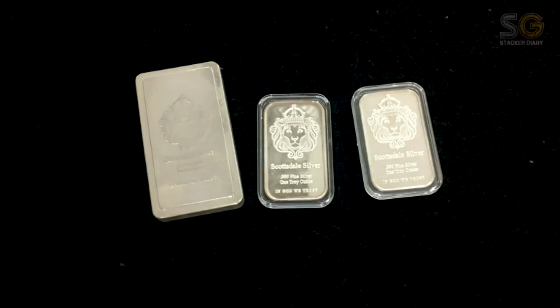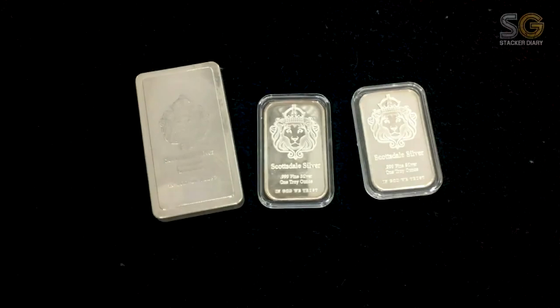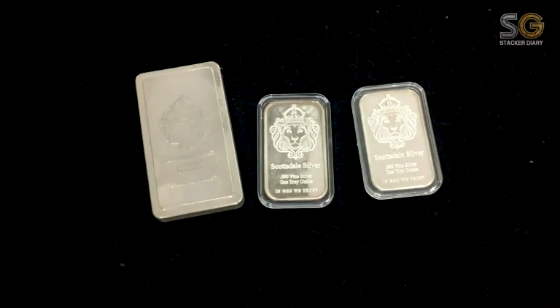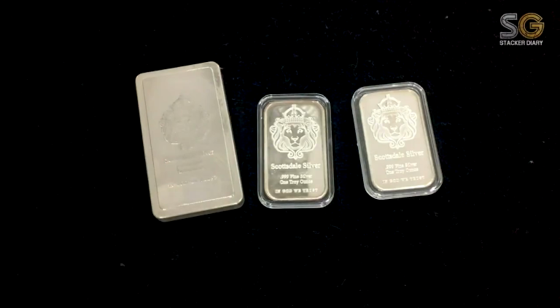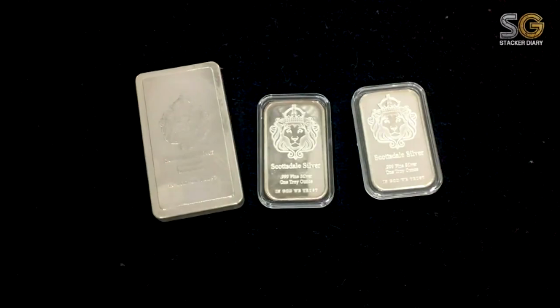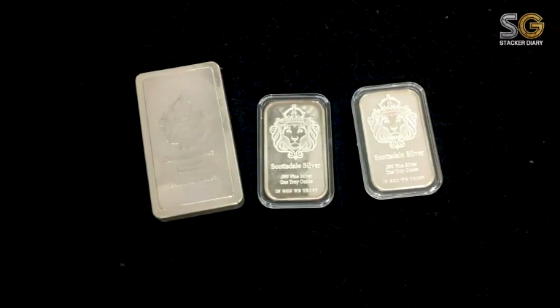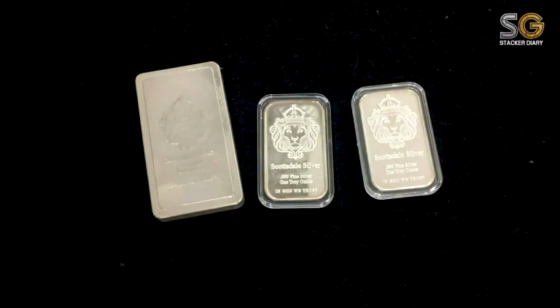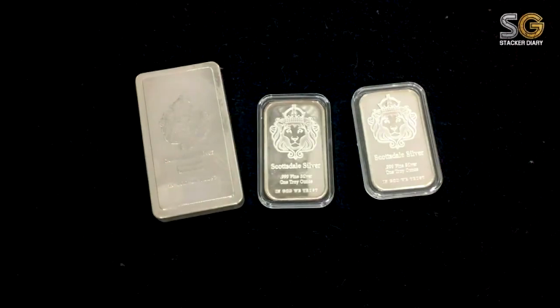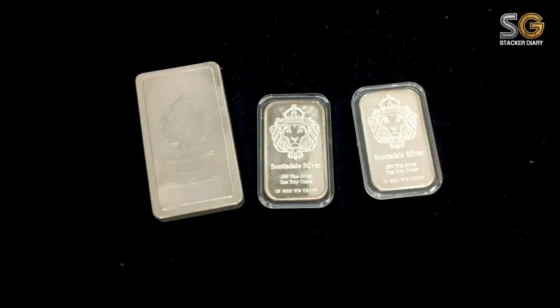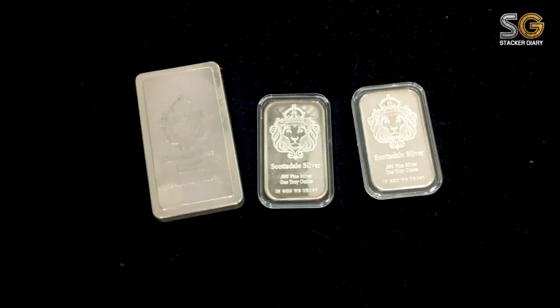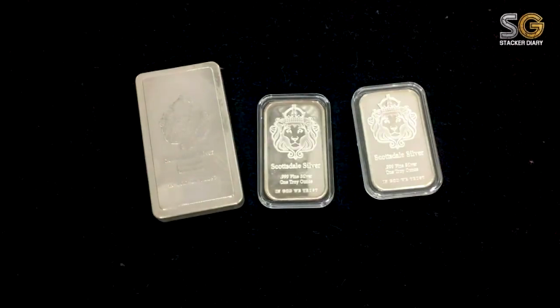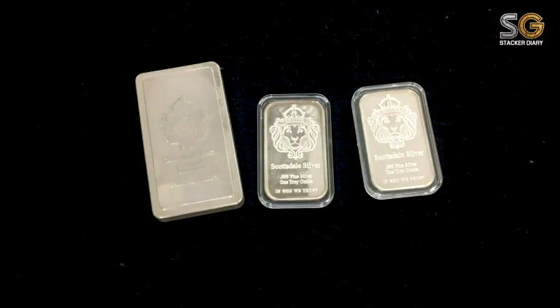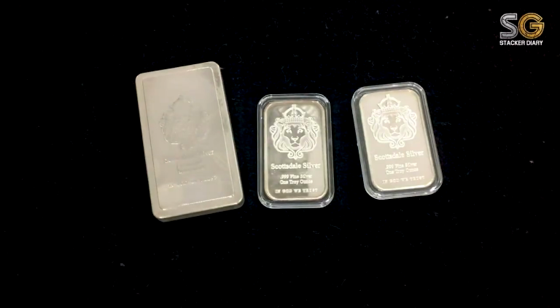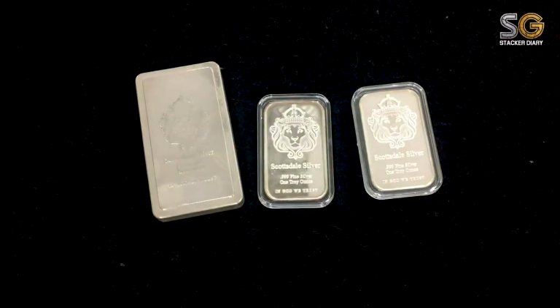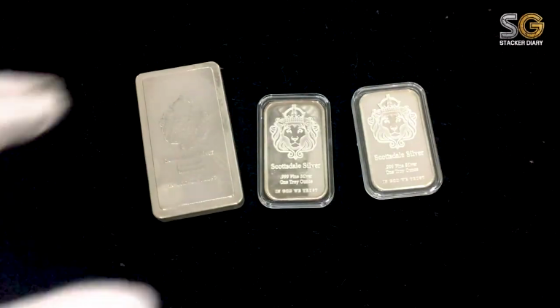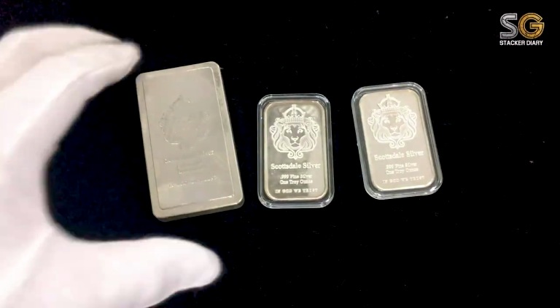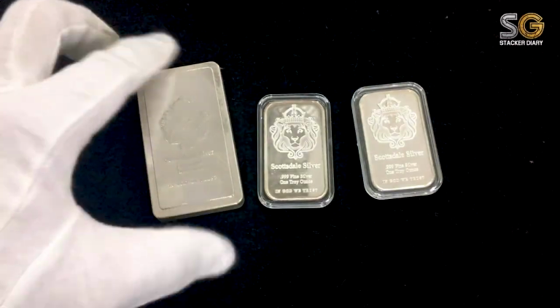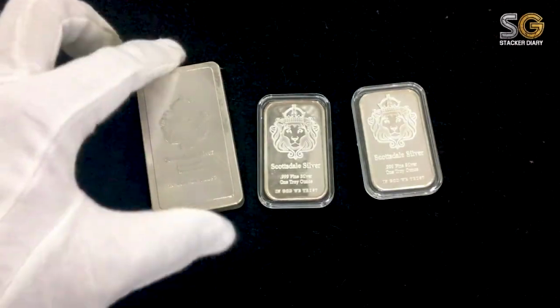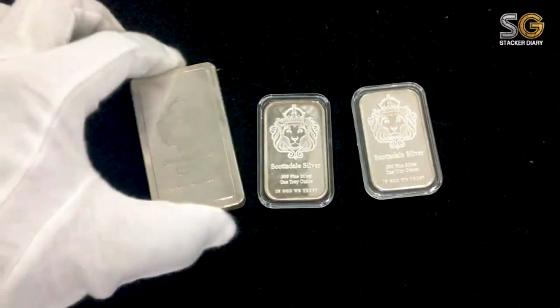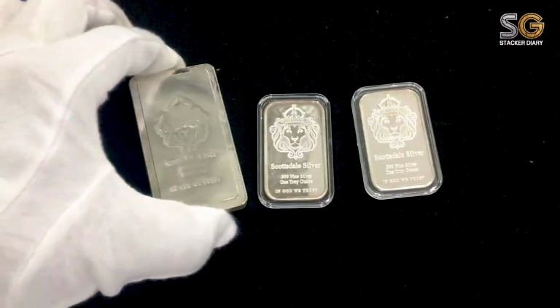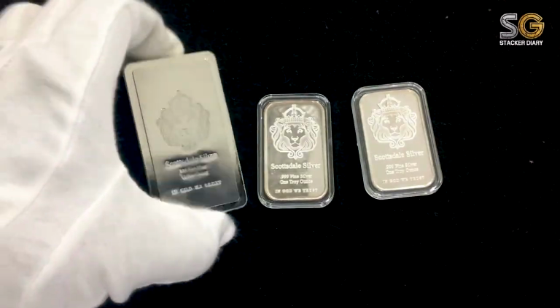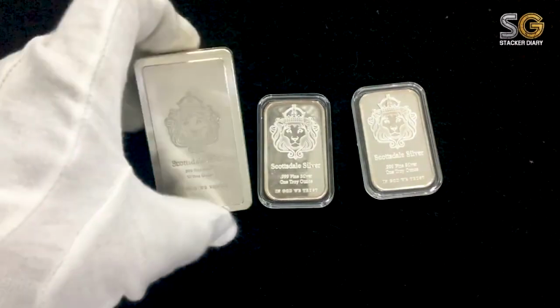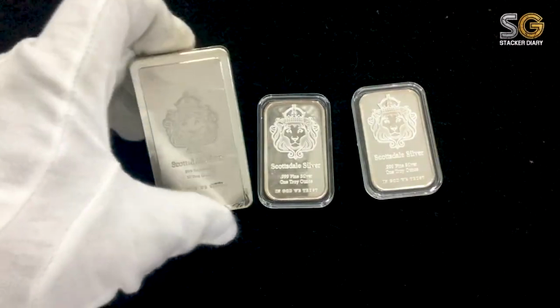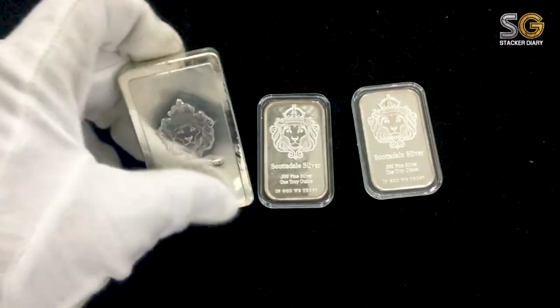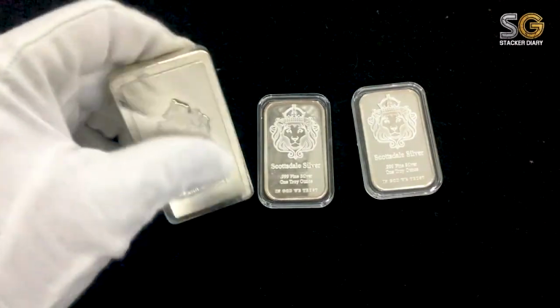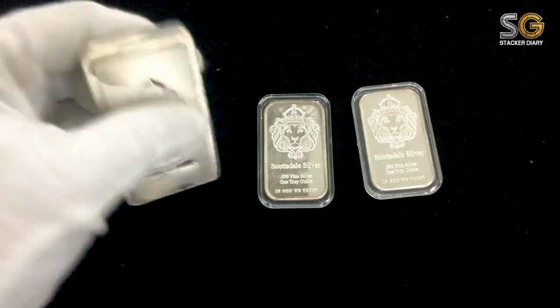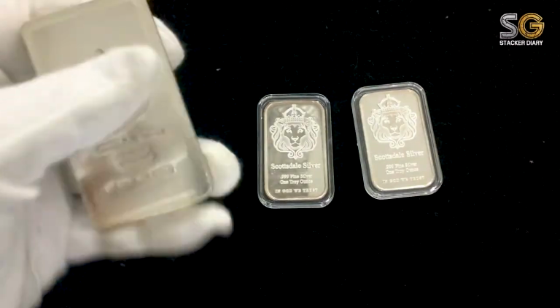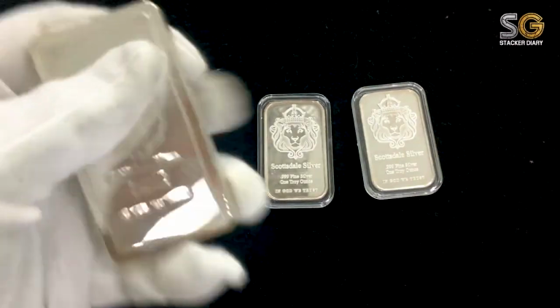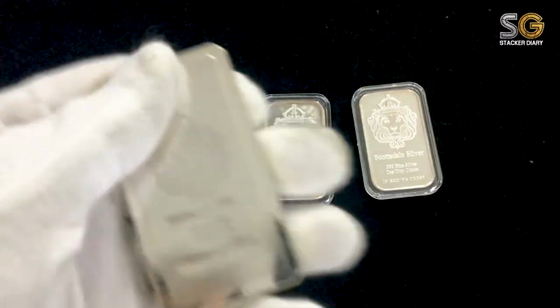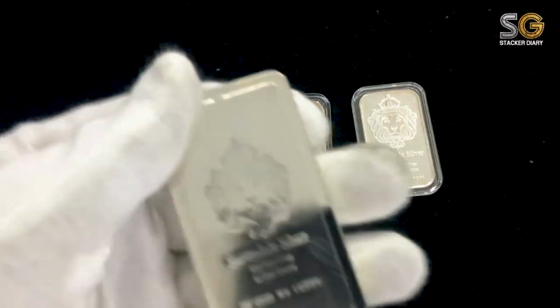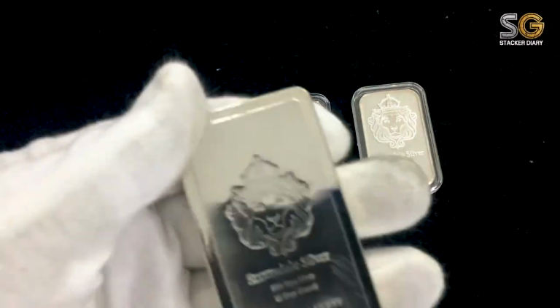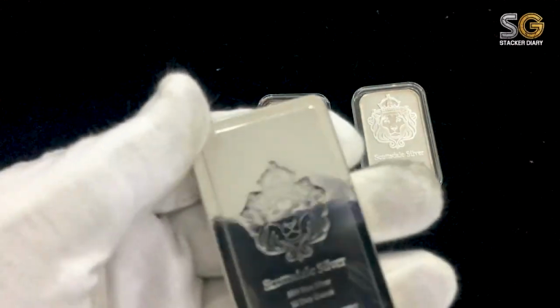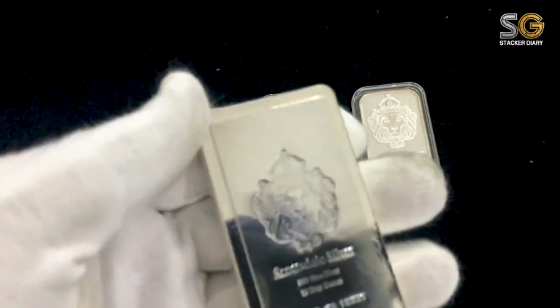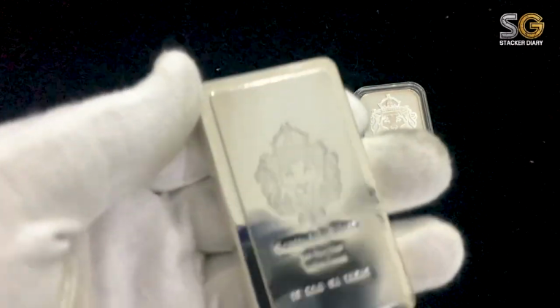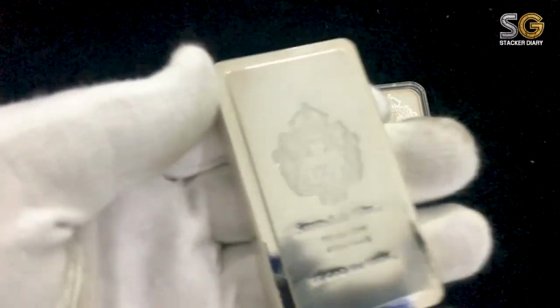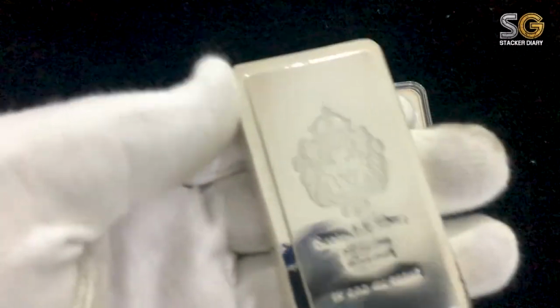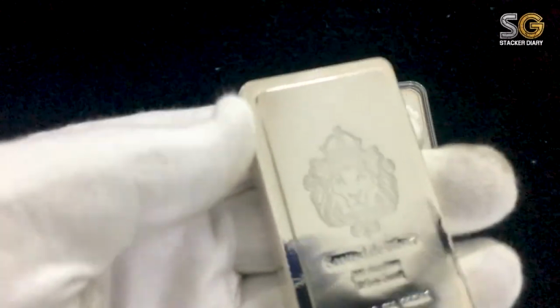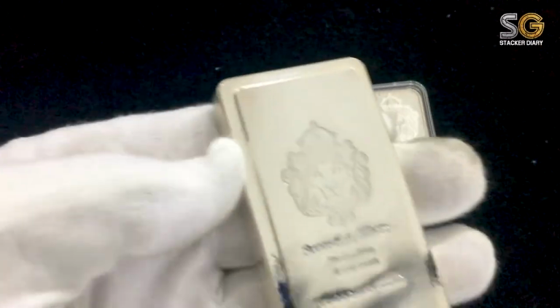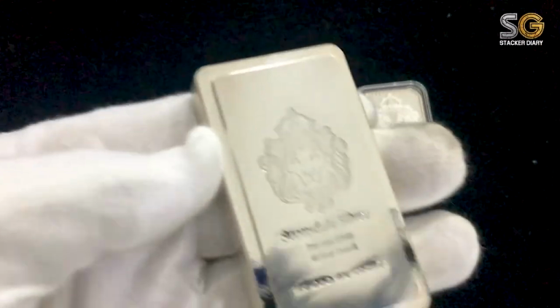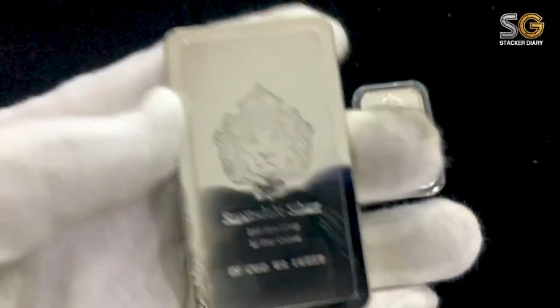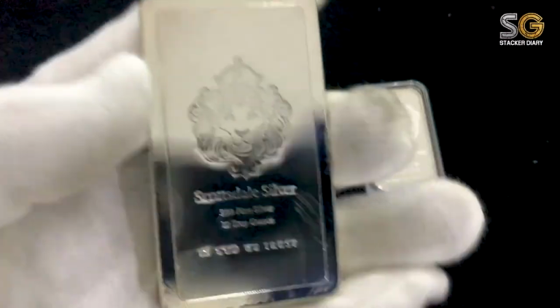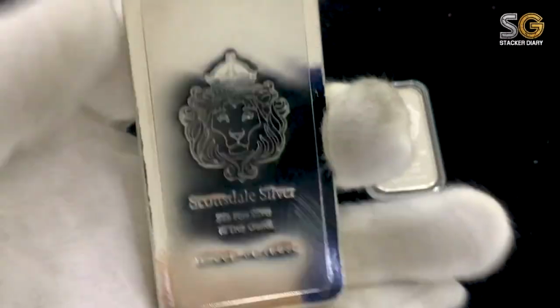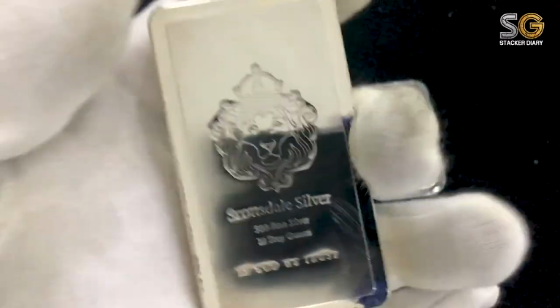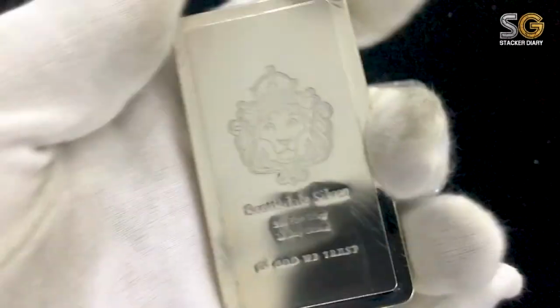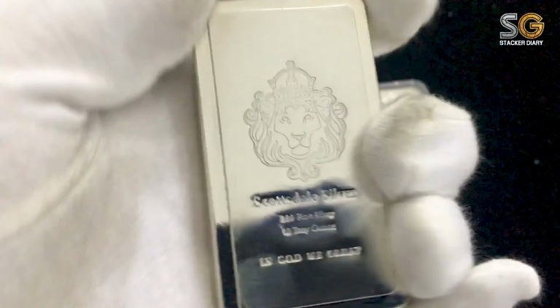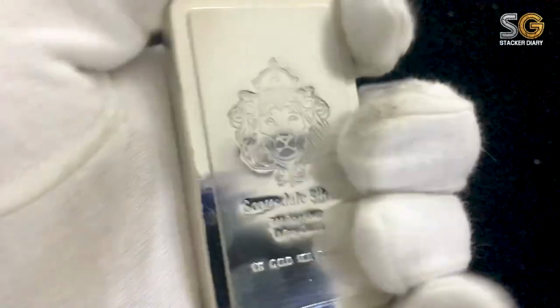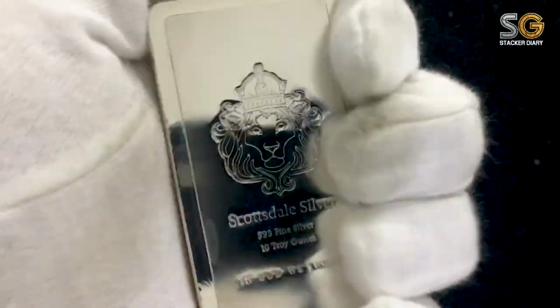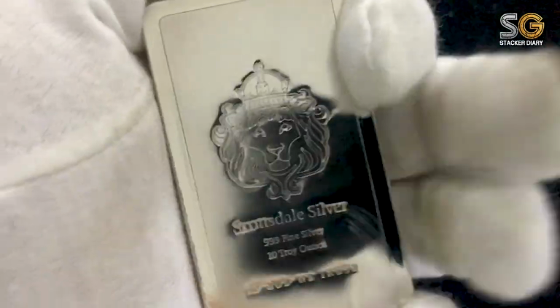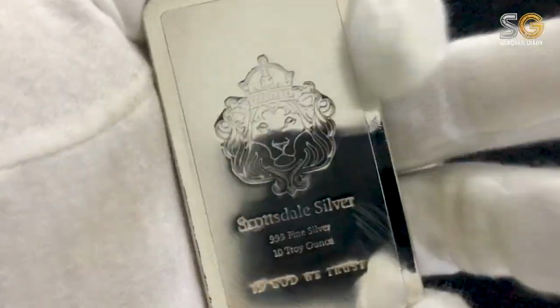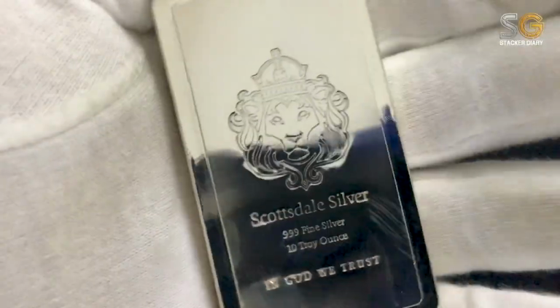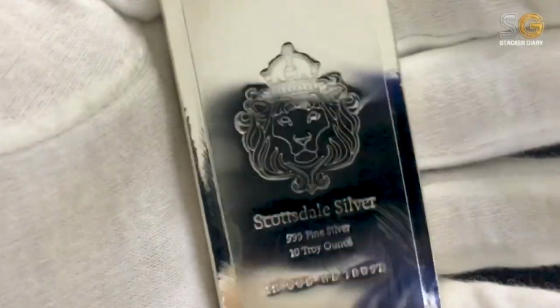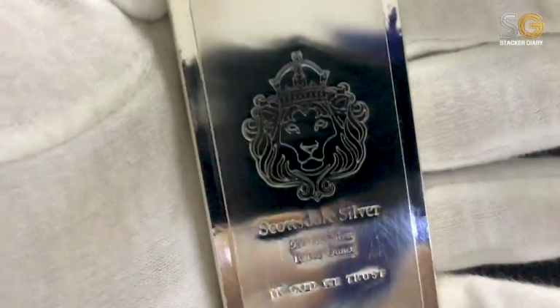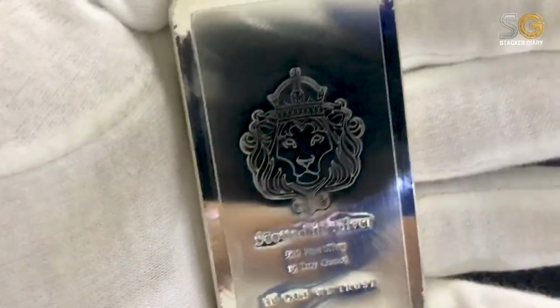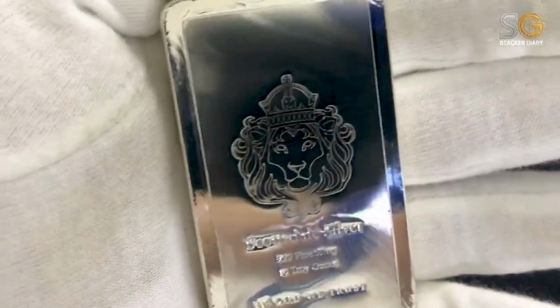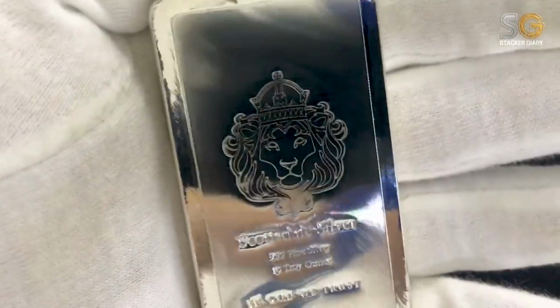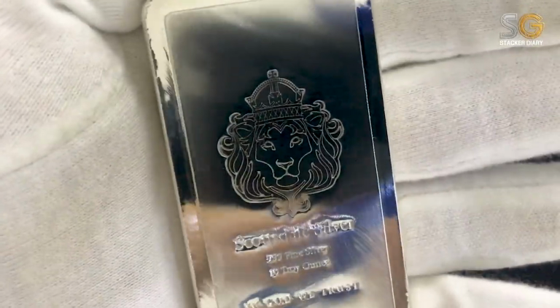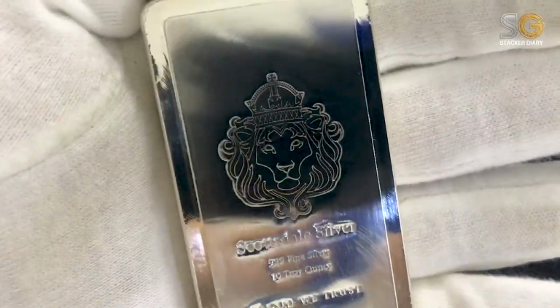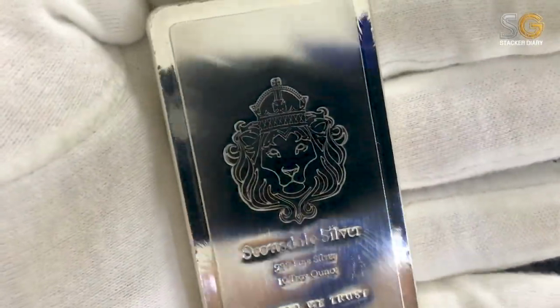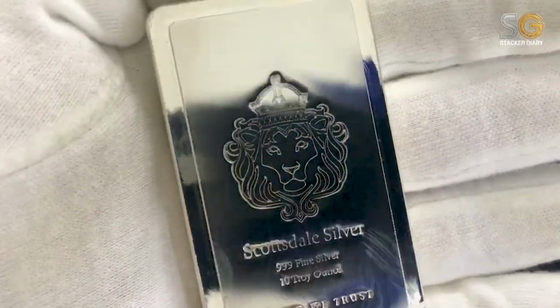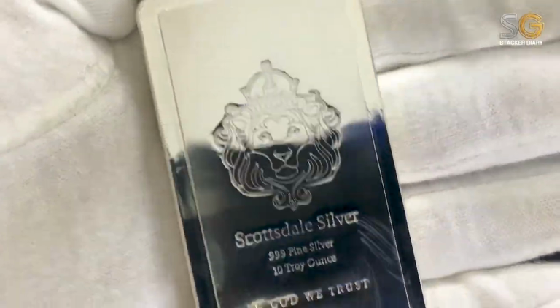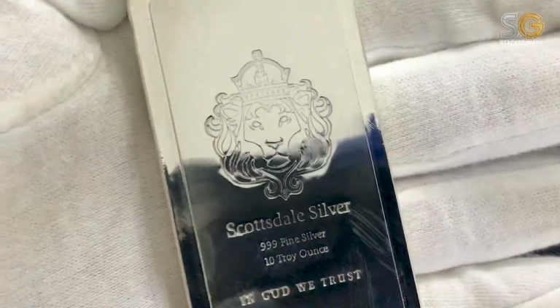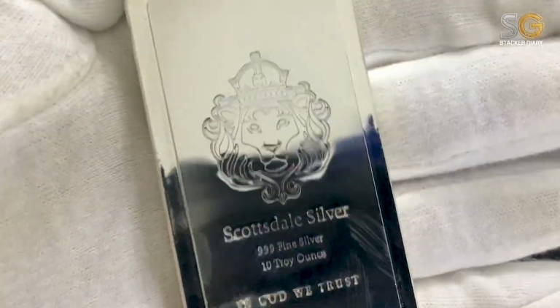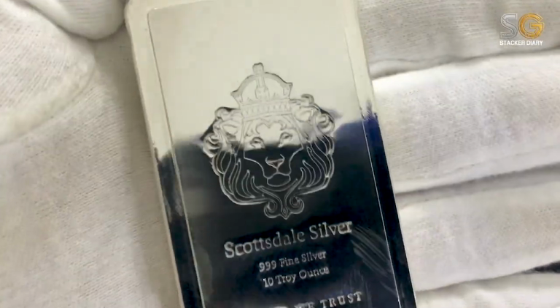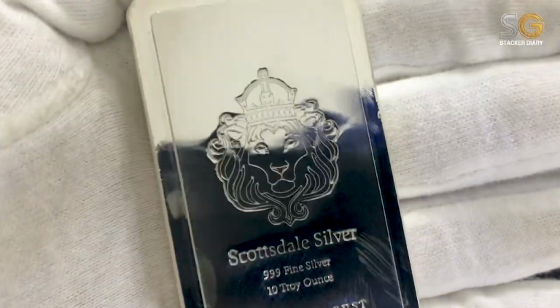Hi YouTube! Today again is my exciting moment. I just want to share with you my very first Scottsdale 10-ounce silver bar.